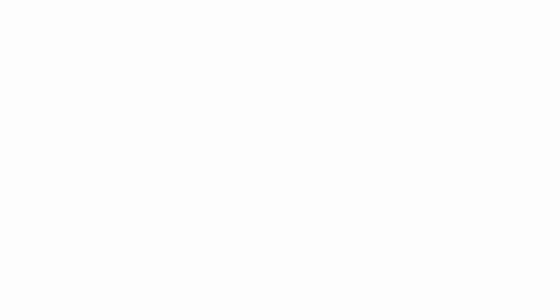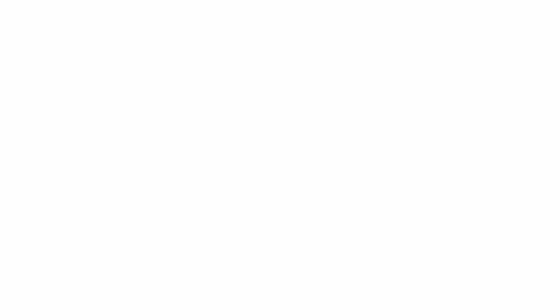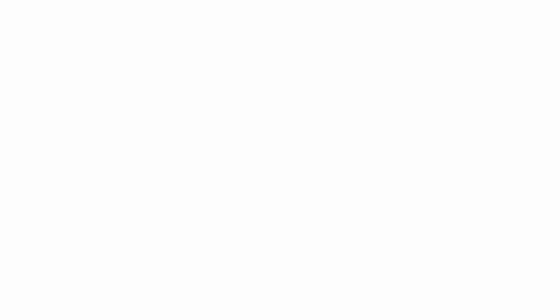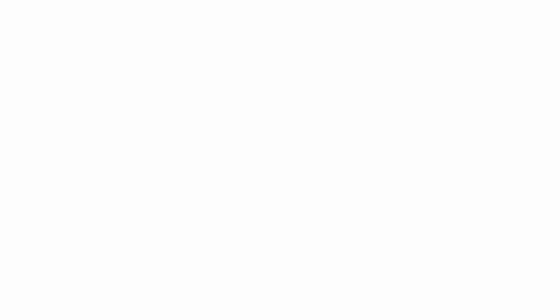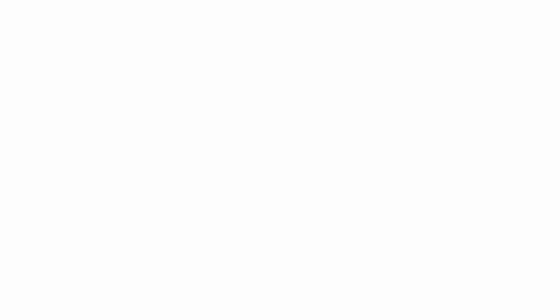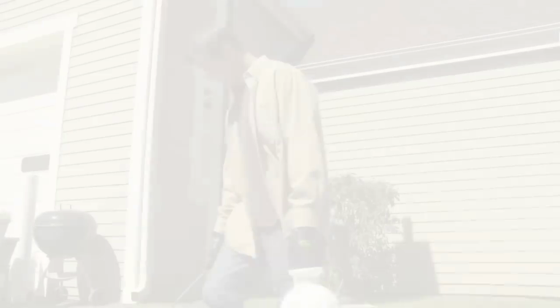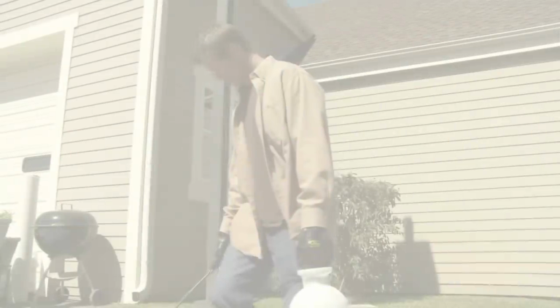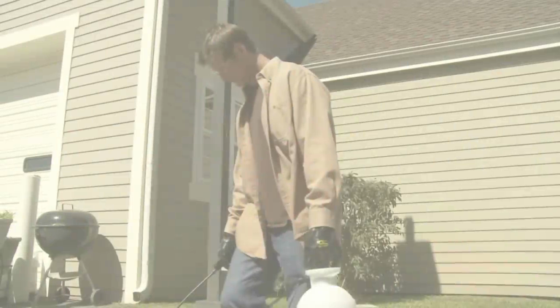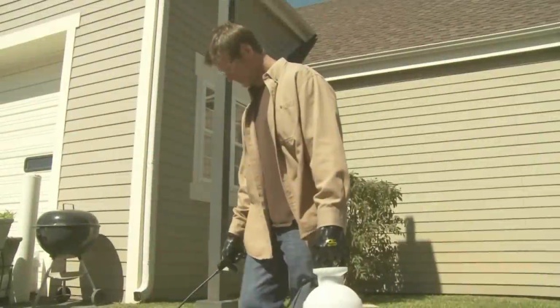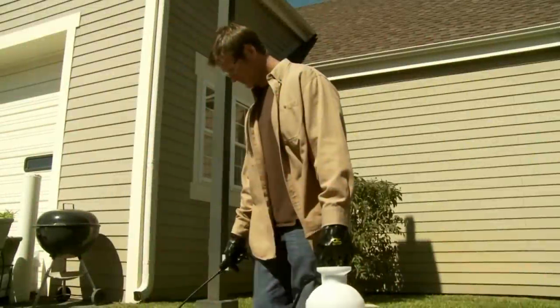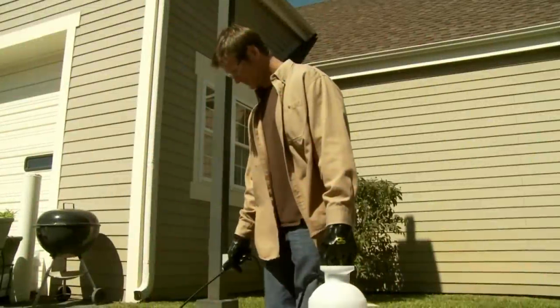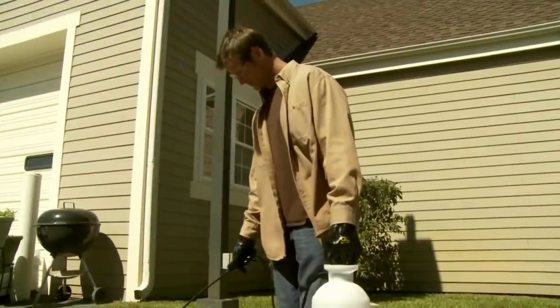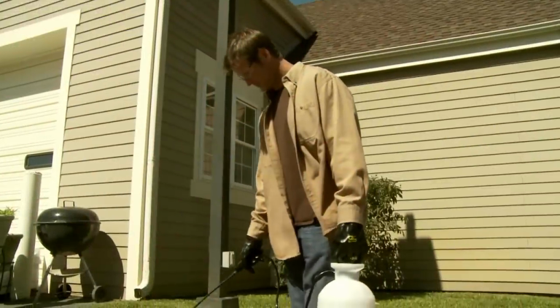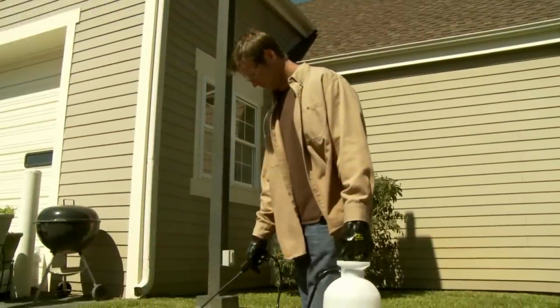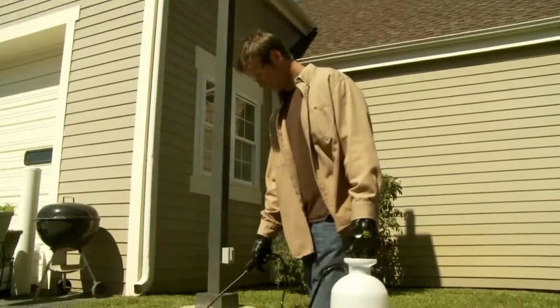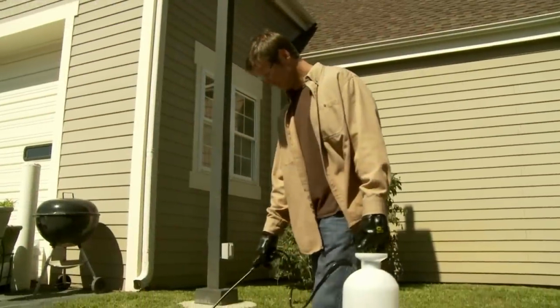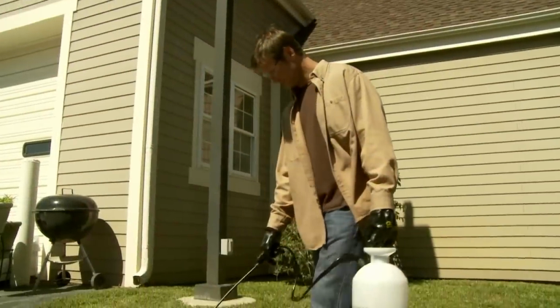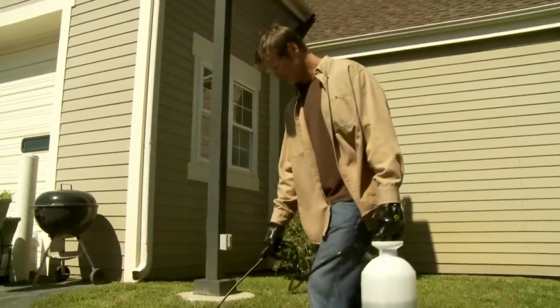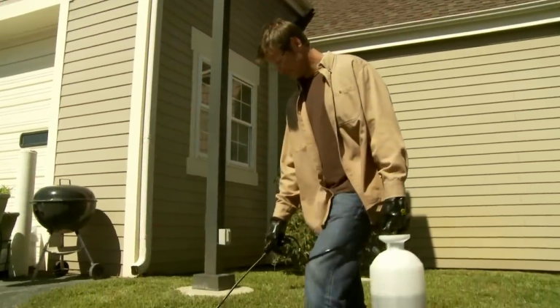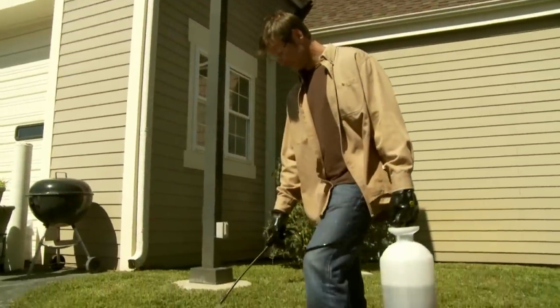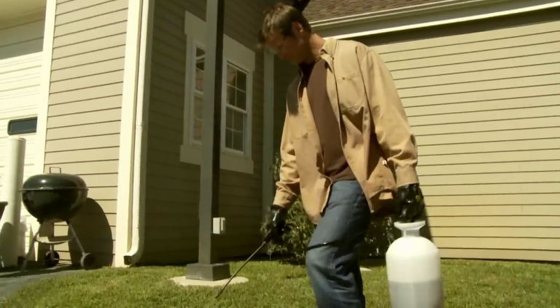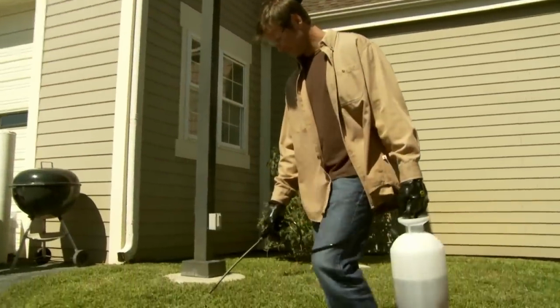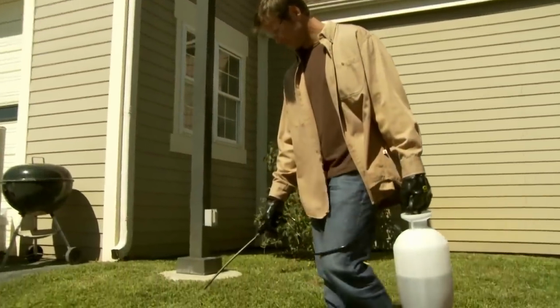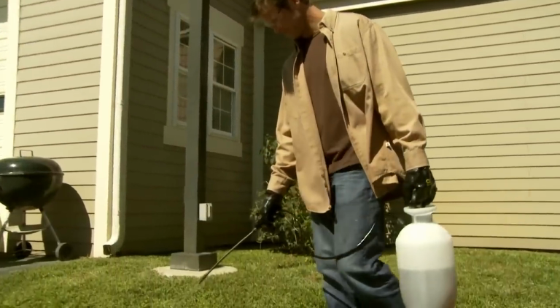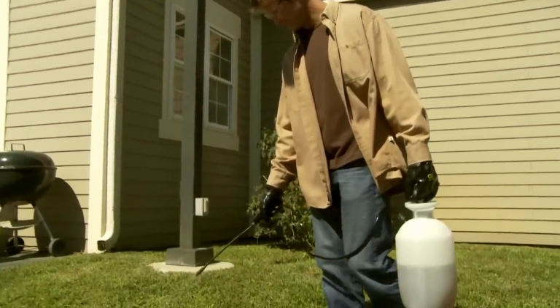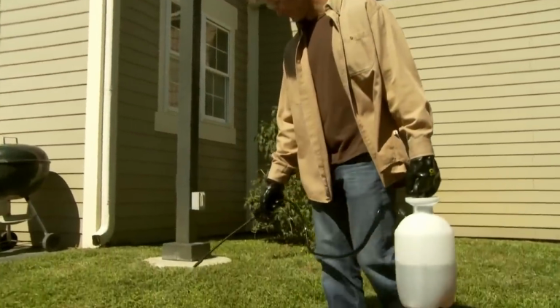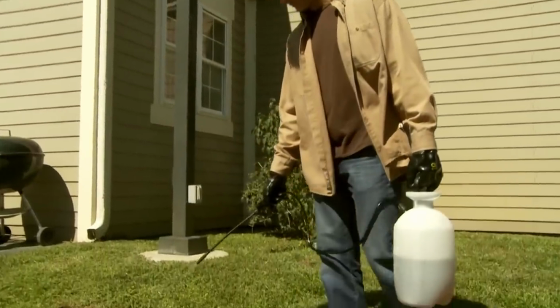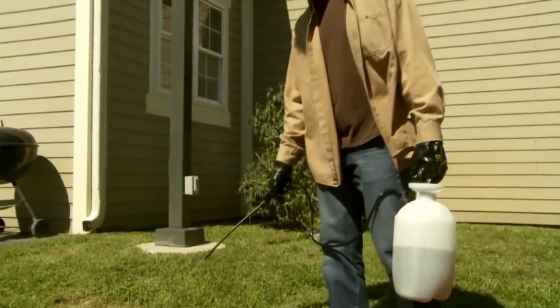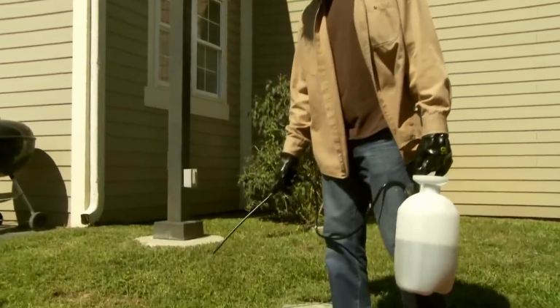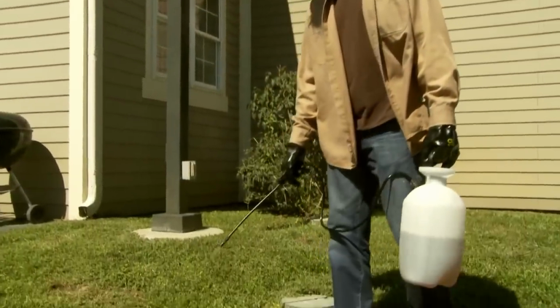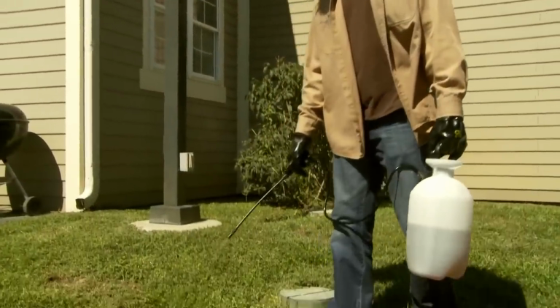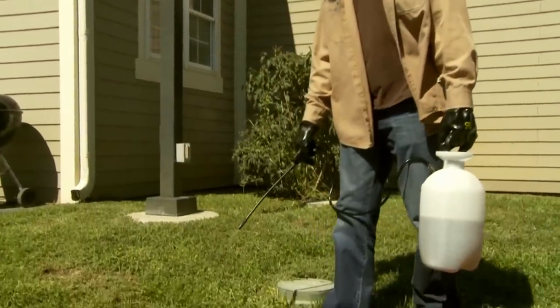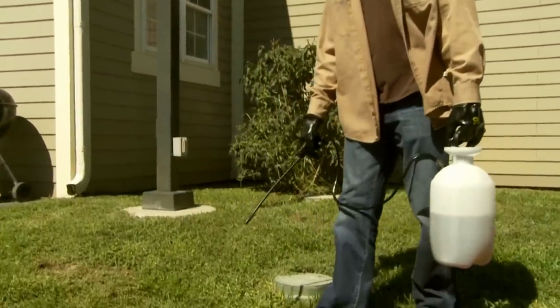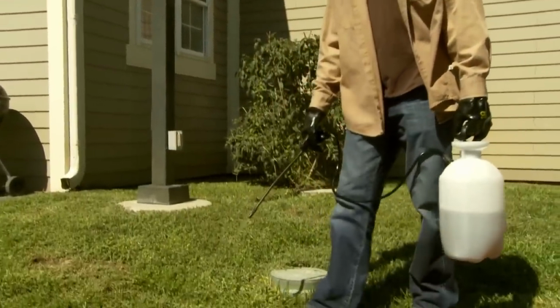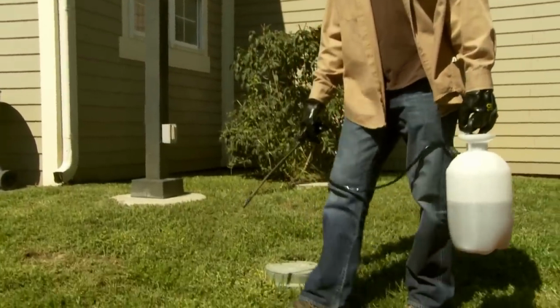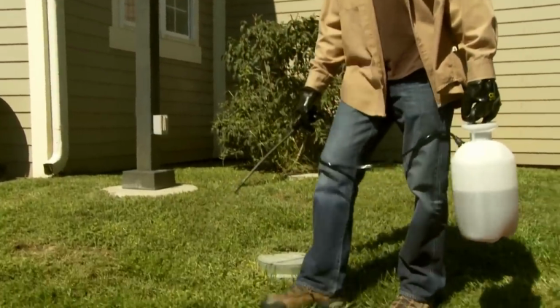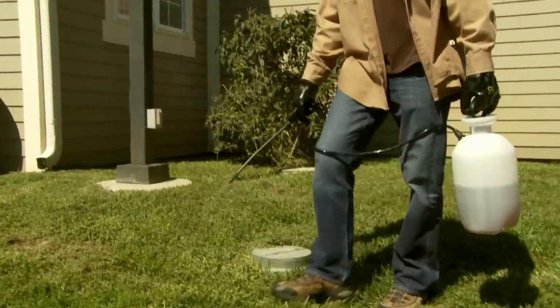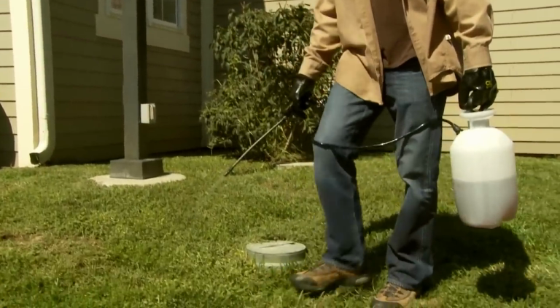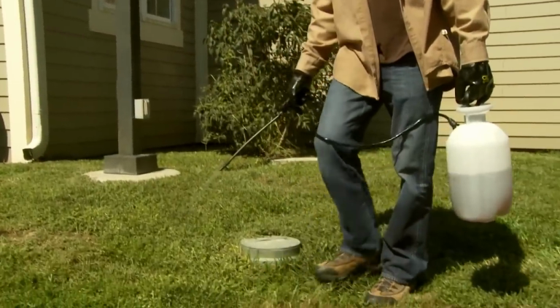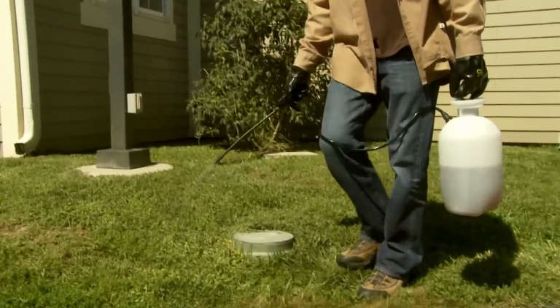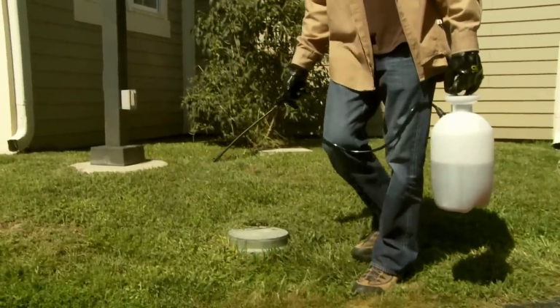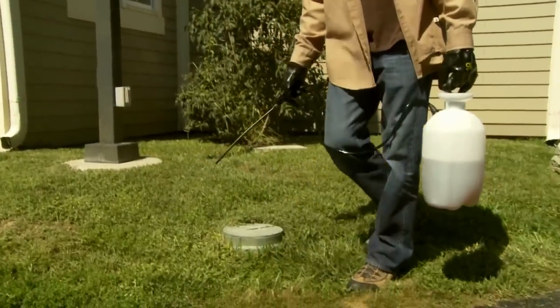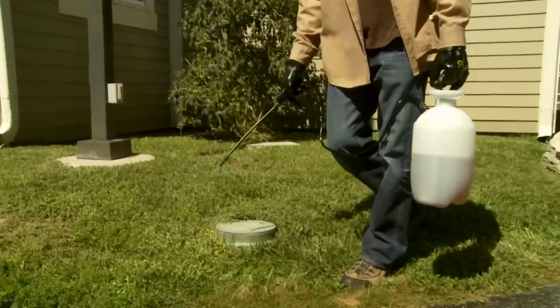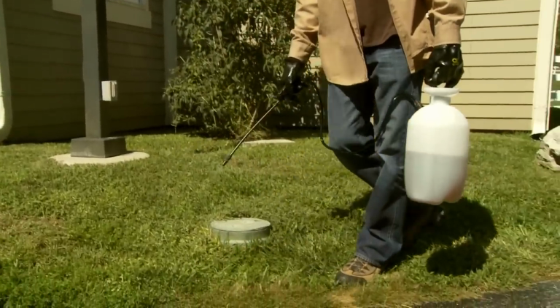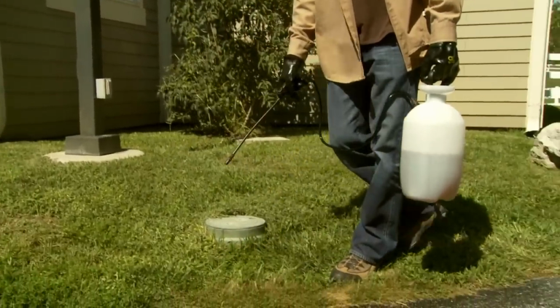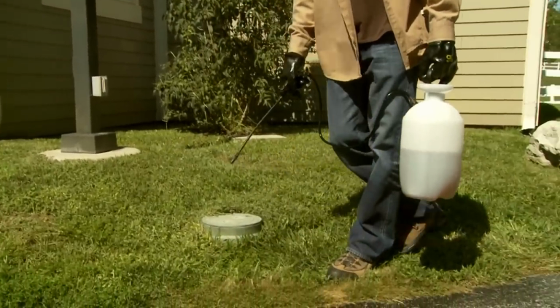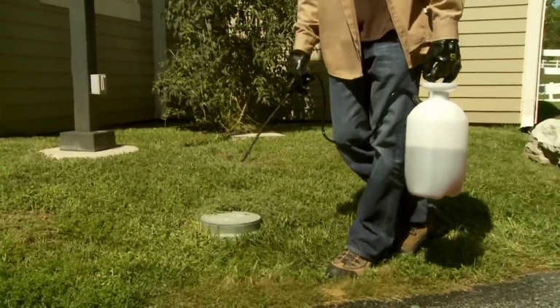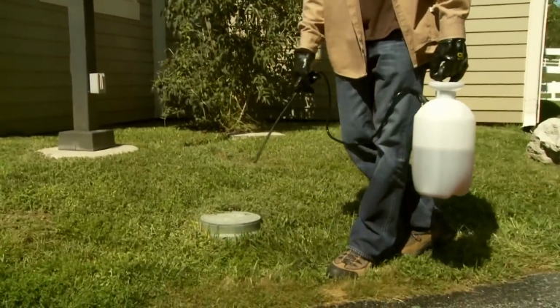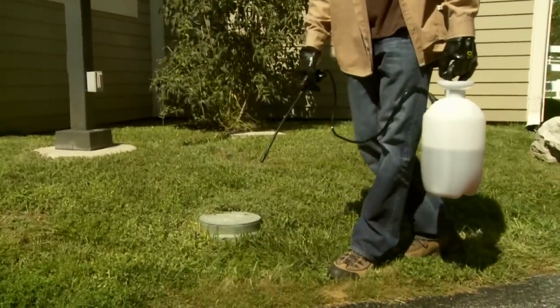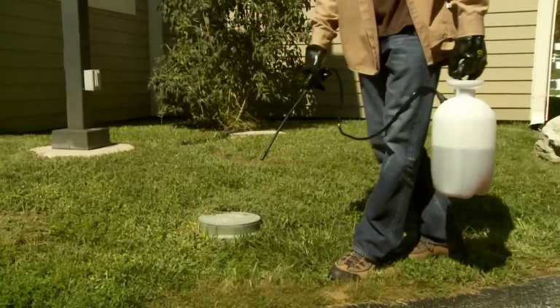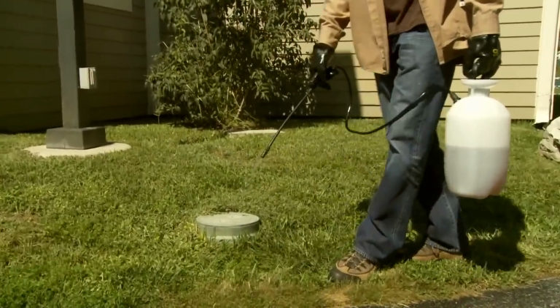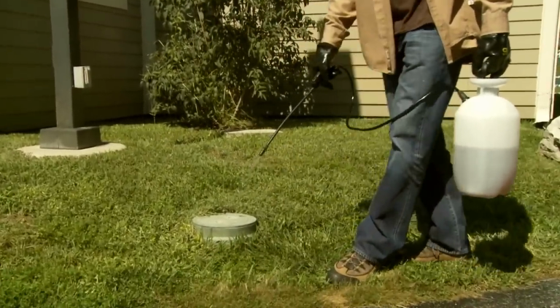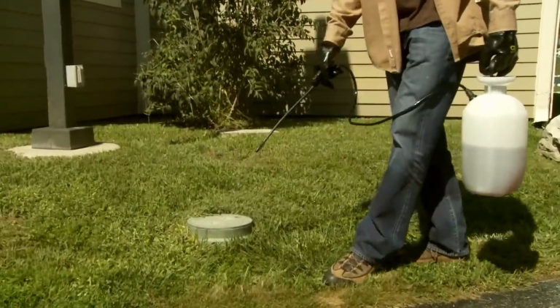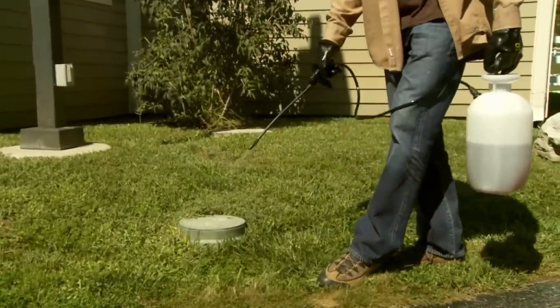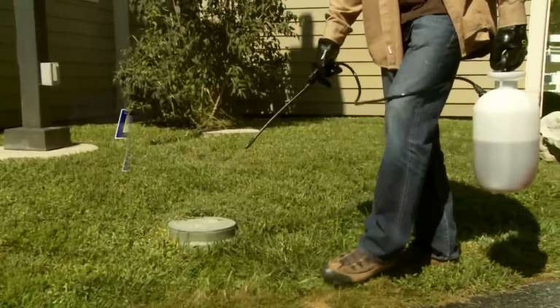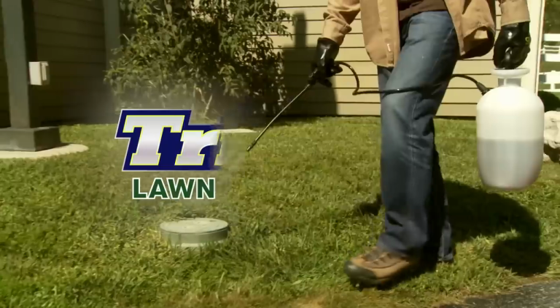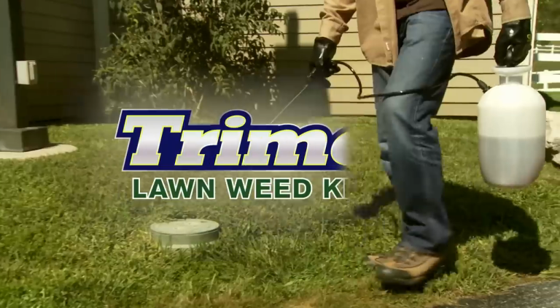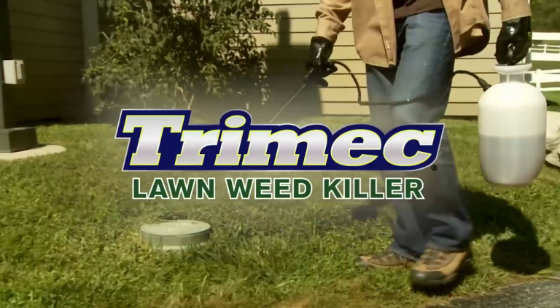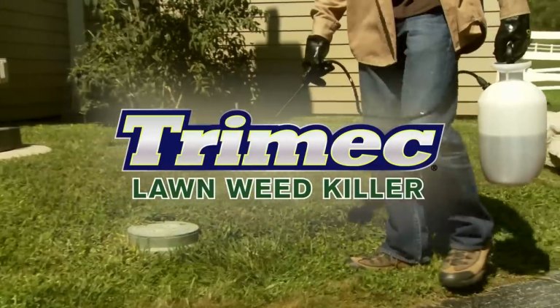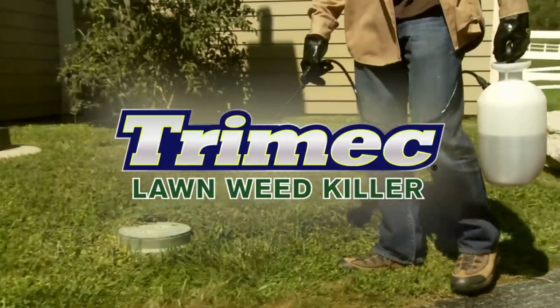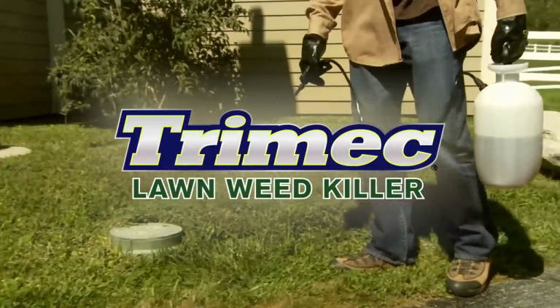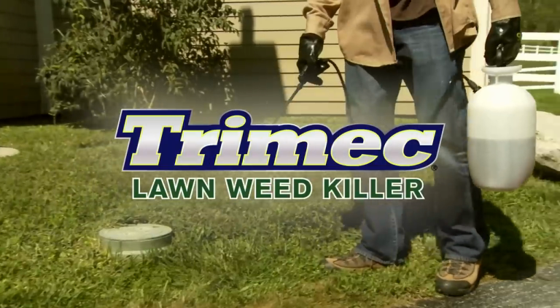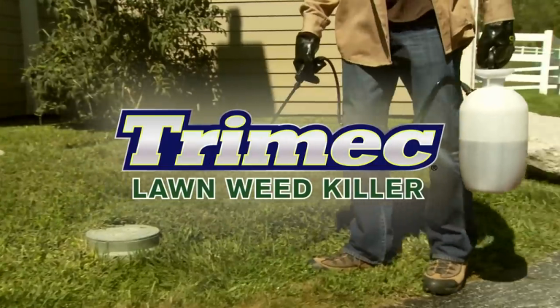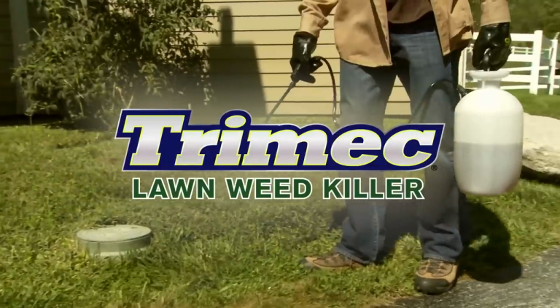A beautiful lawn doesn't have to be spoiled by weeds. You can regain control of your lawn with Trimec Lawn Weed Killer.